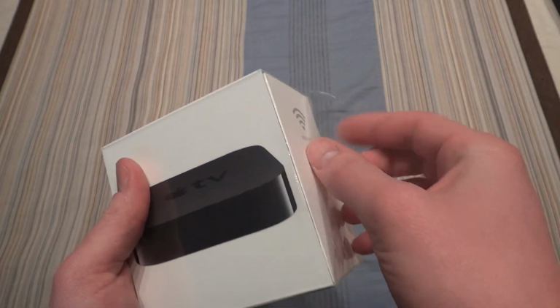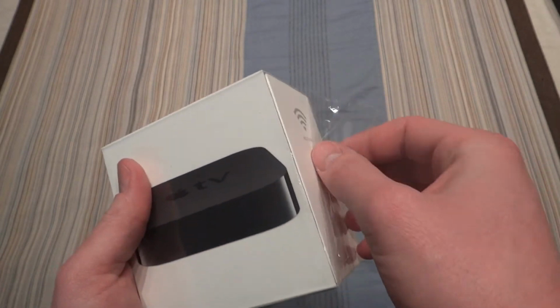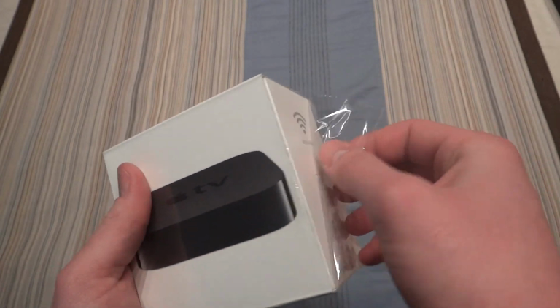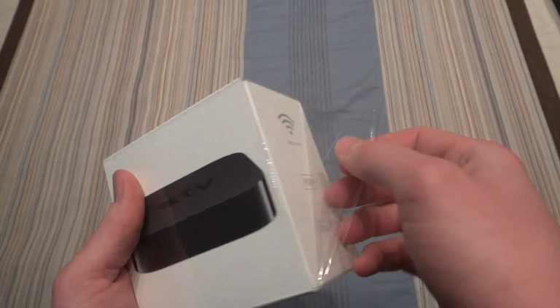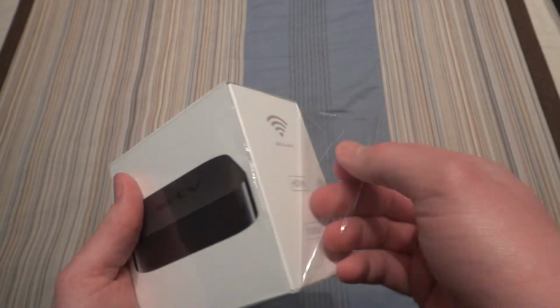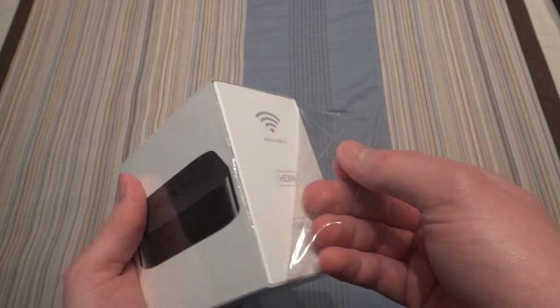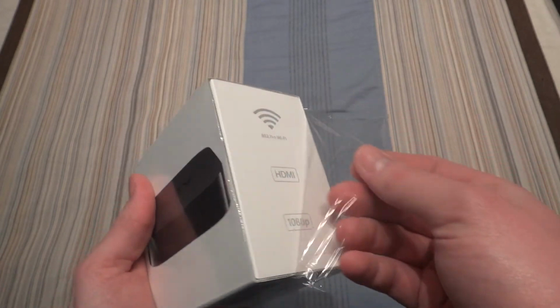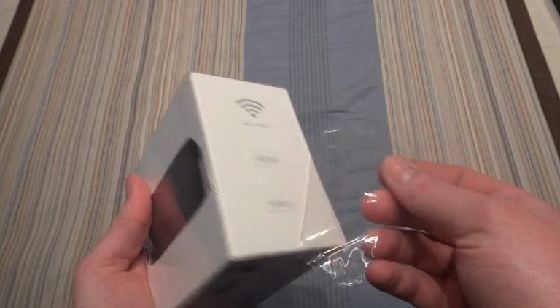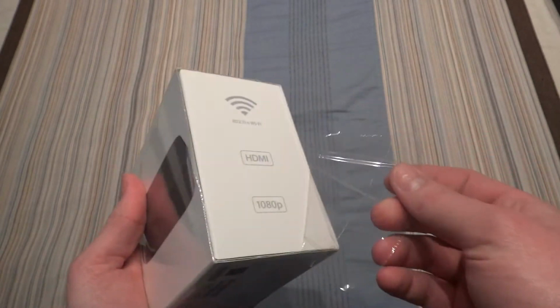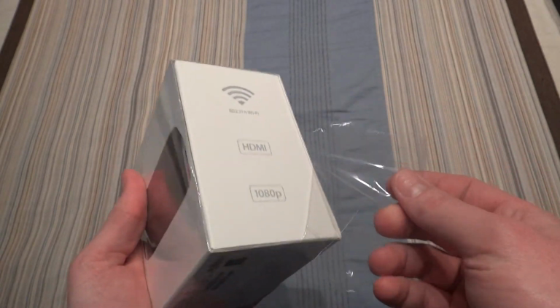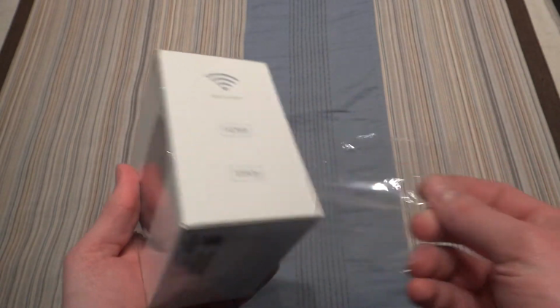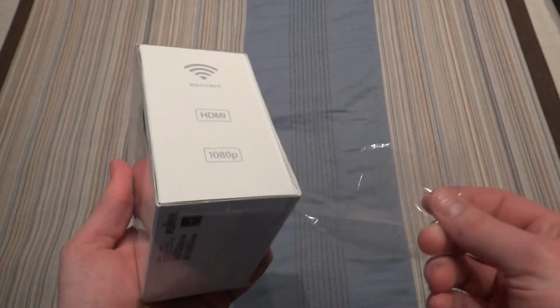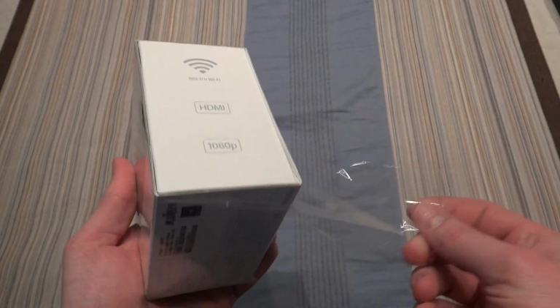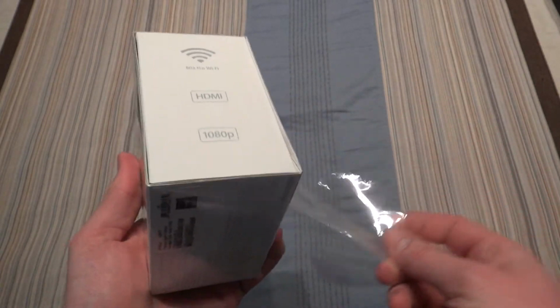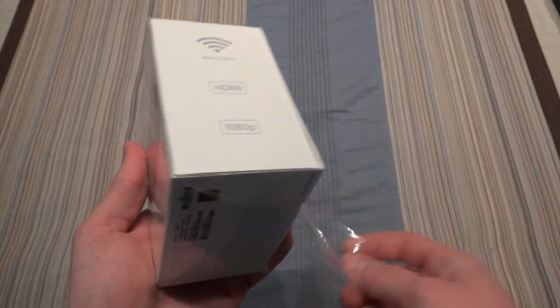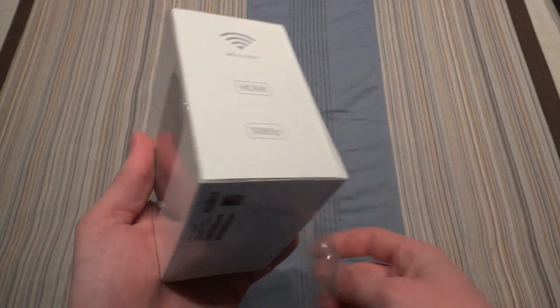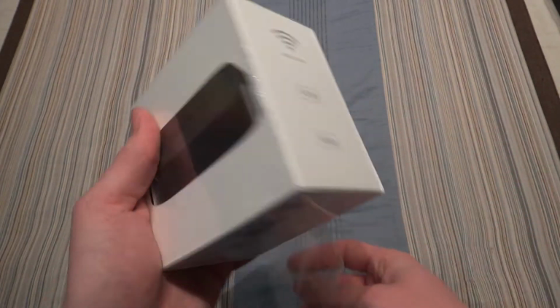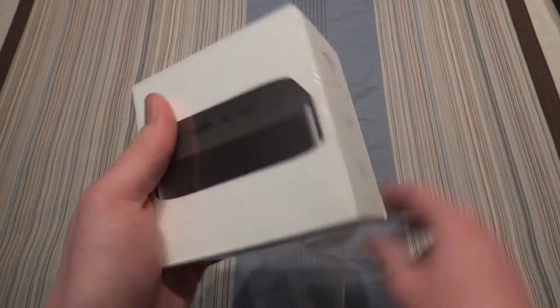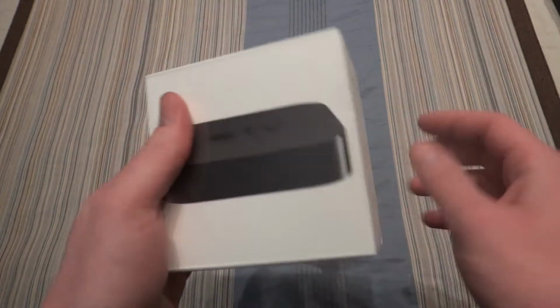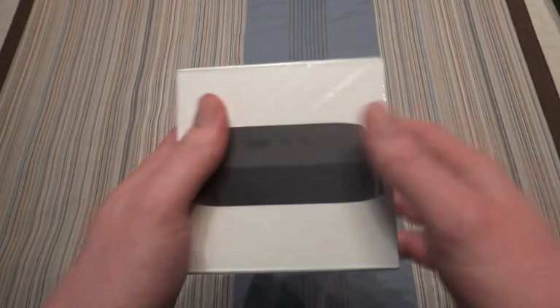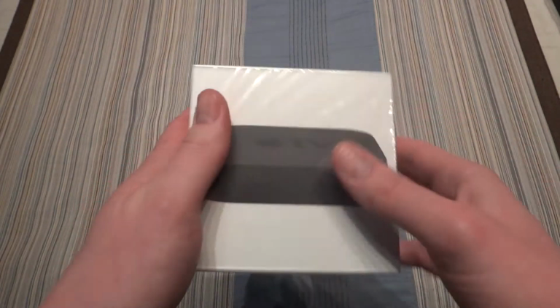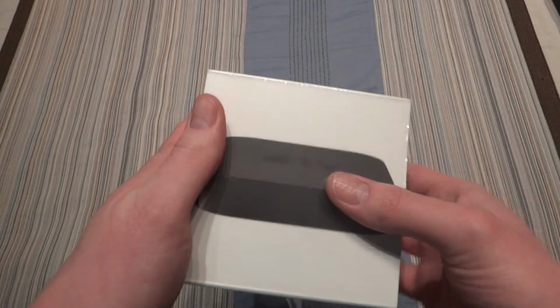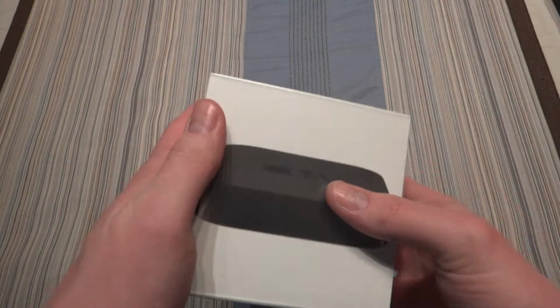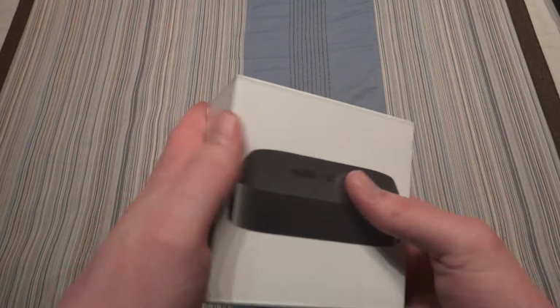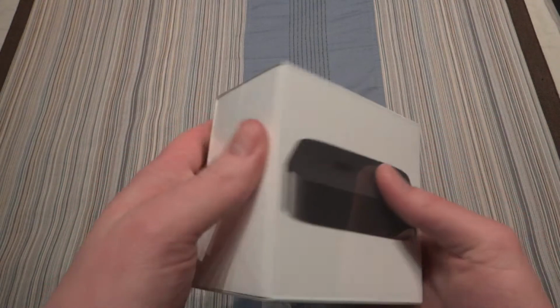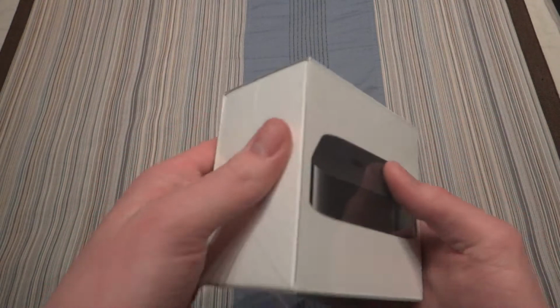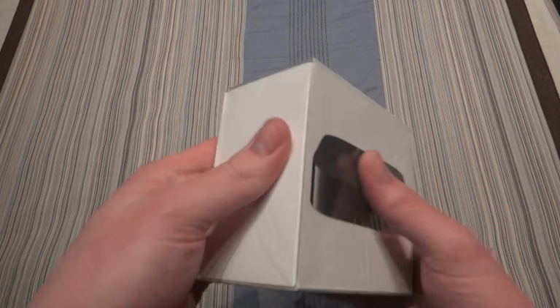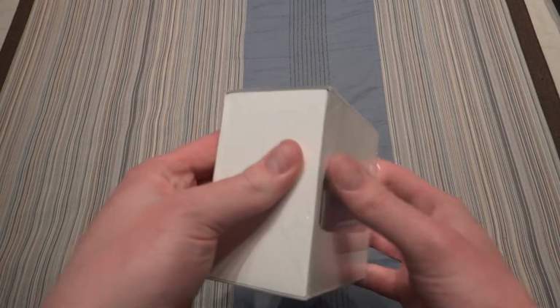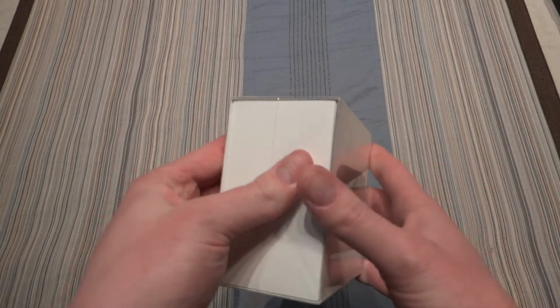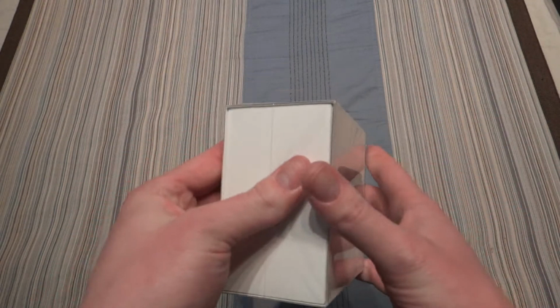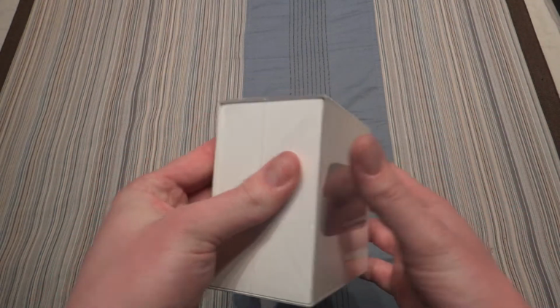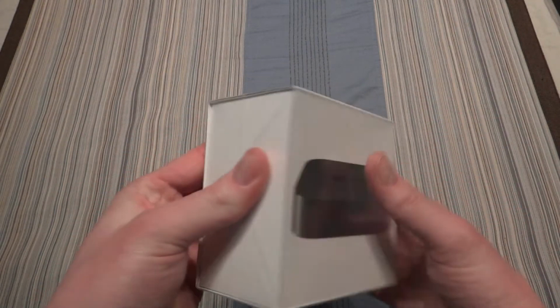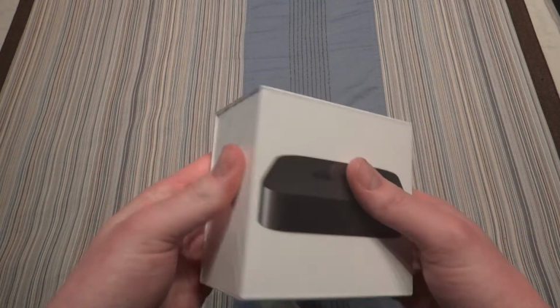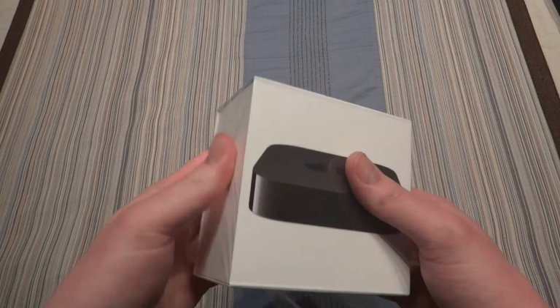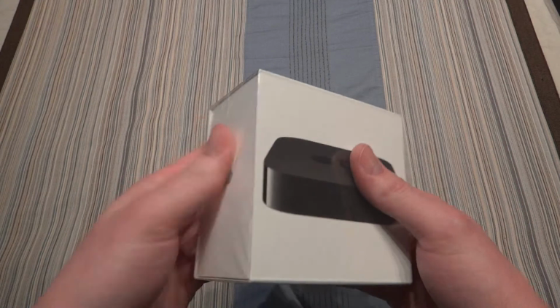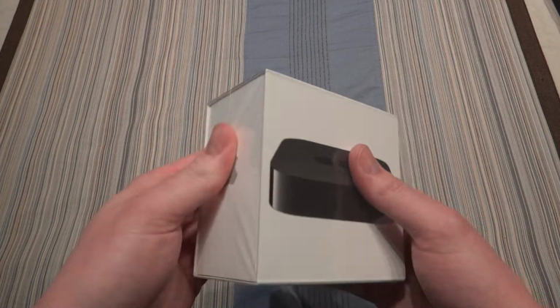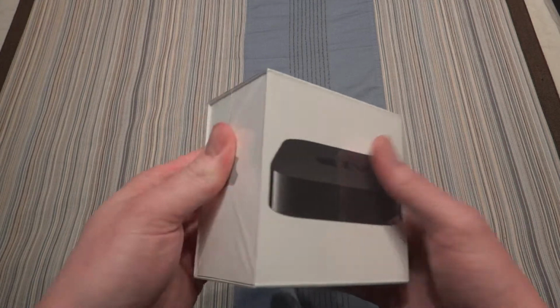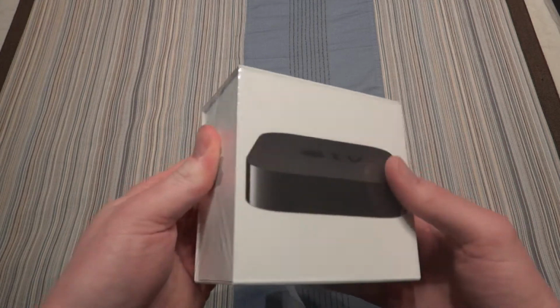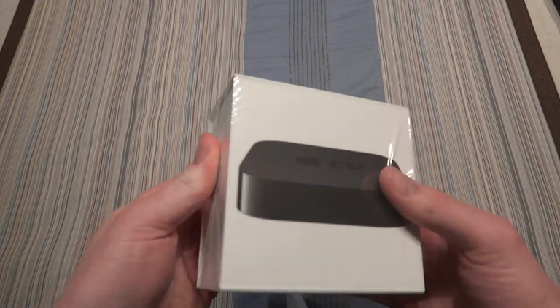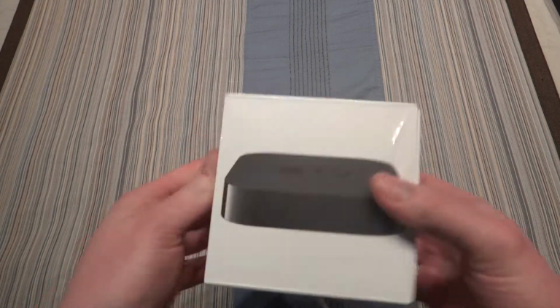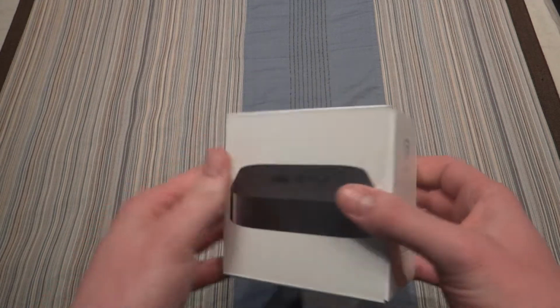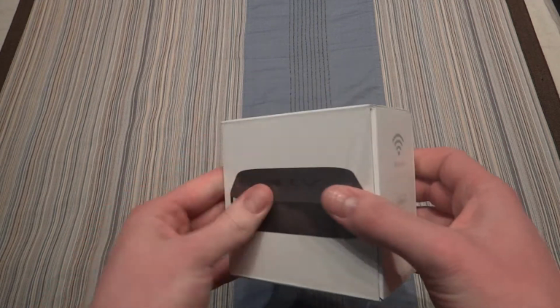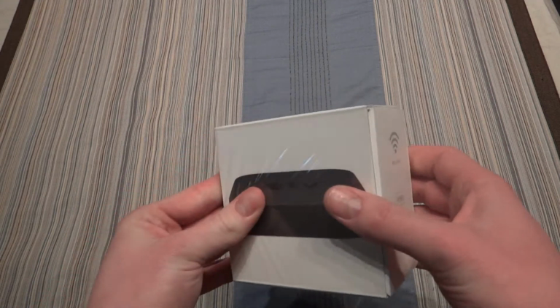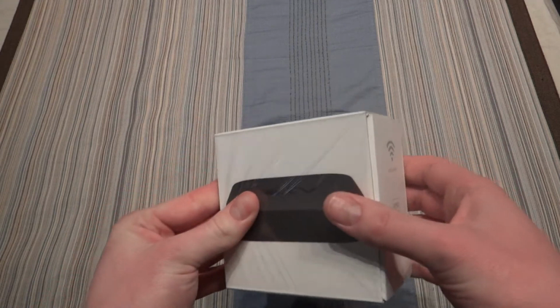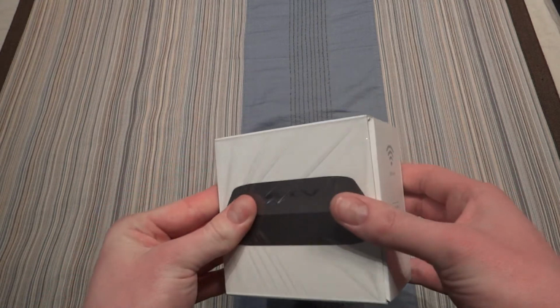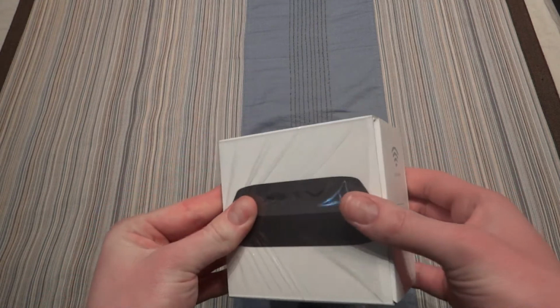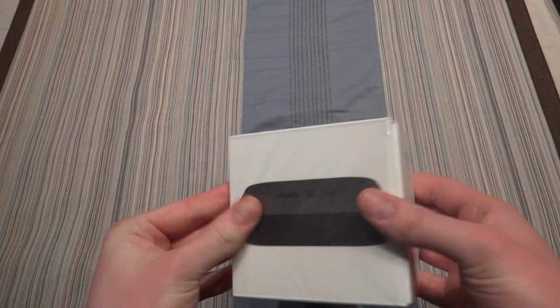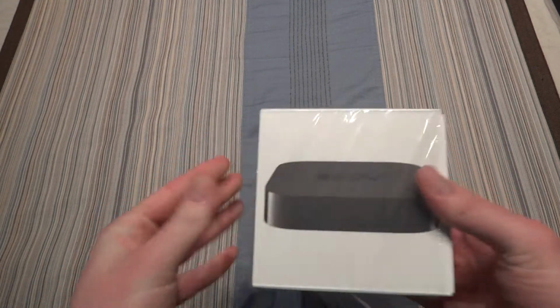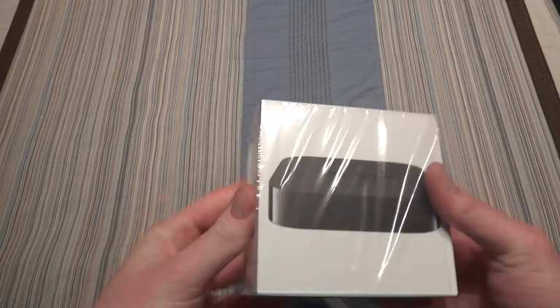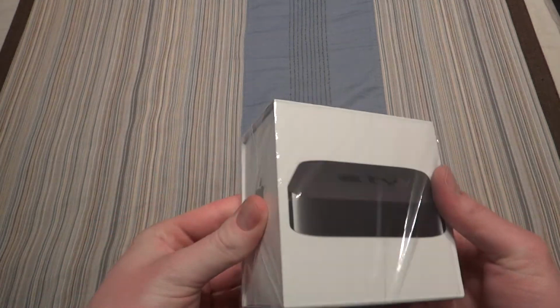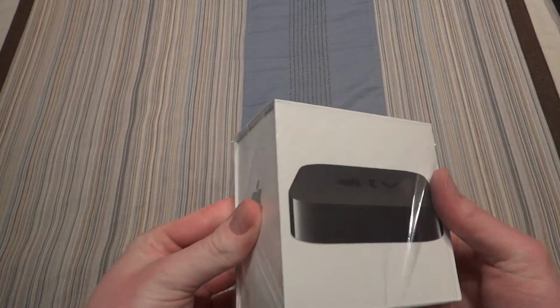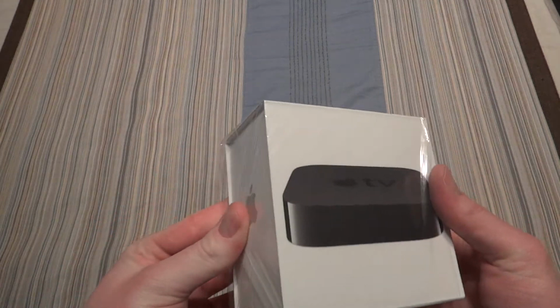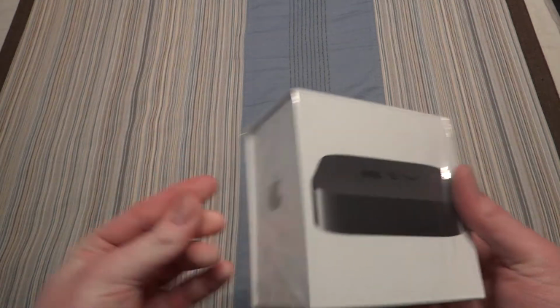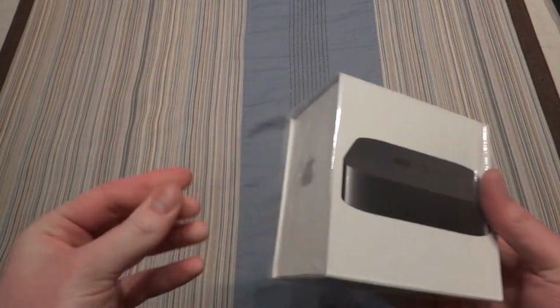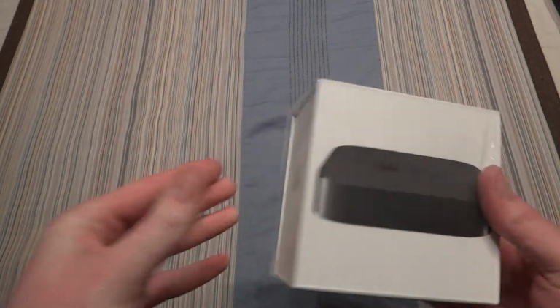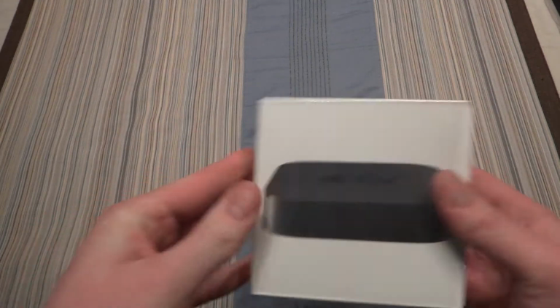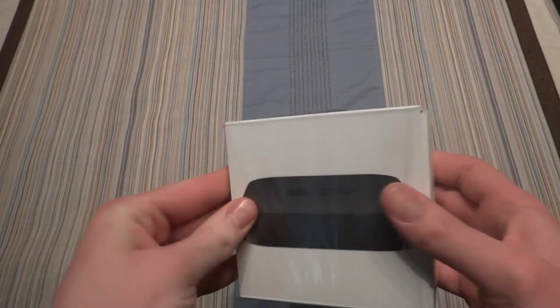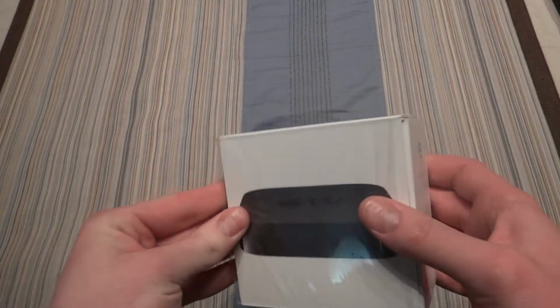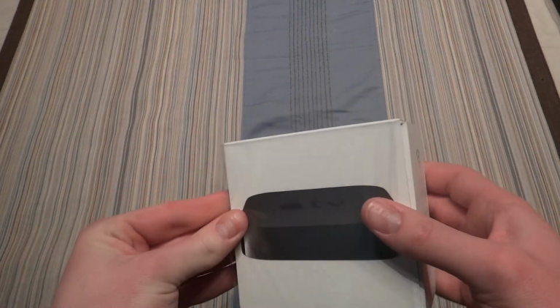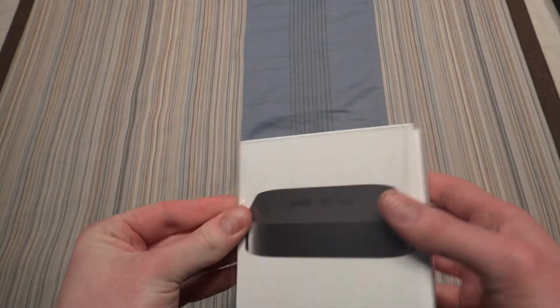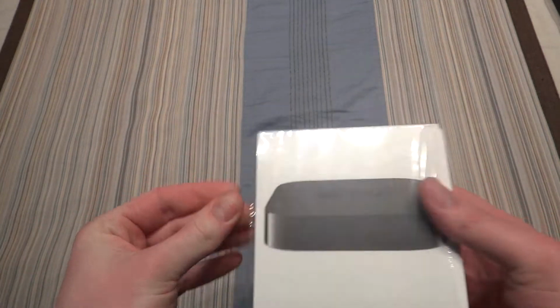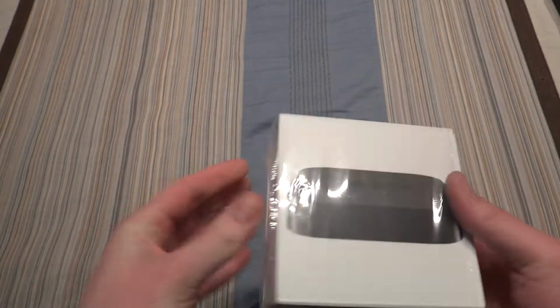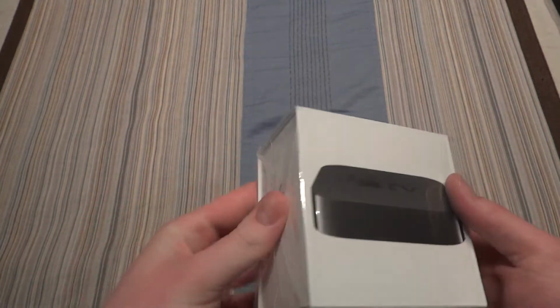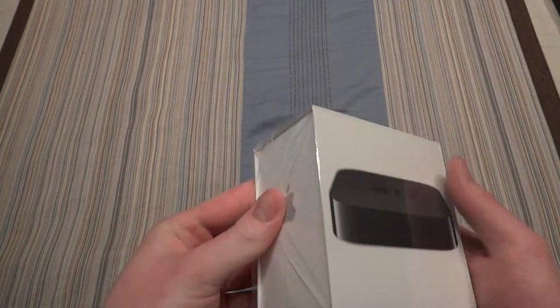But anyway, I already cut the plastic here. This is not mine, this is my dad's. But we're going to unbox it here anyway.